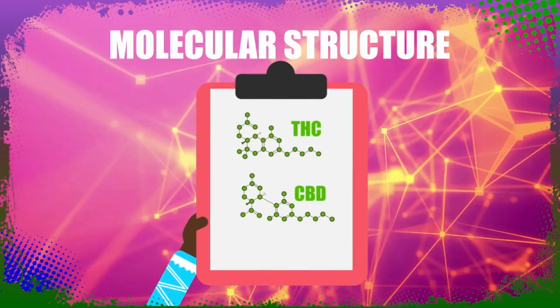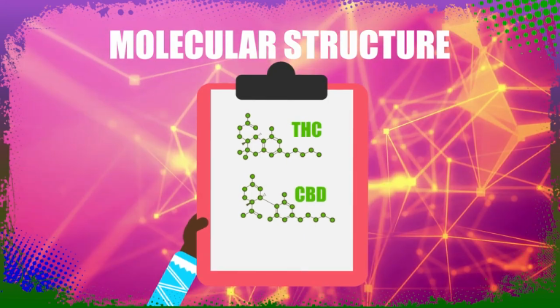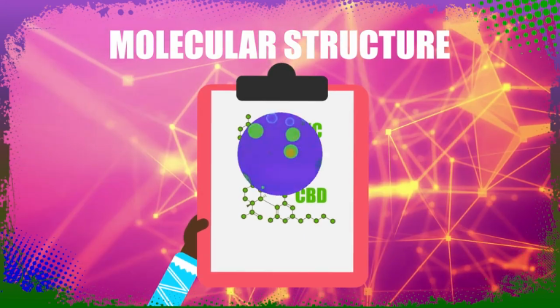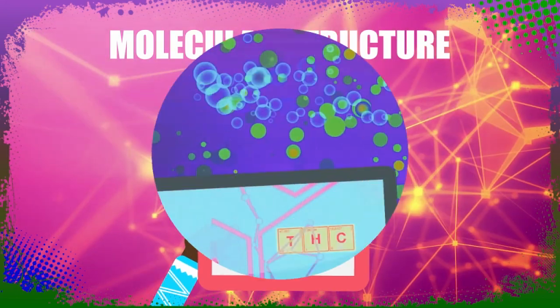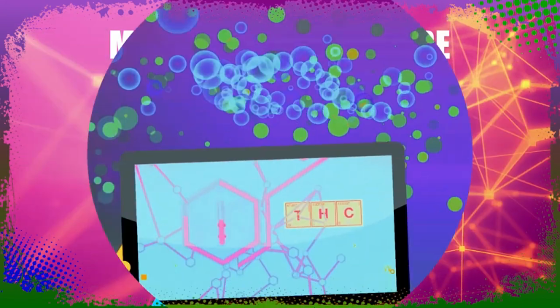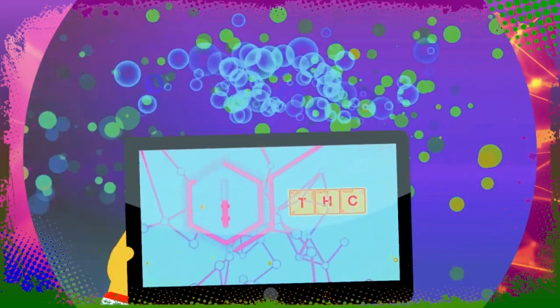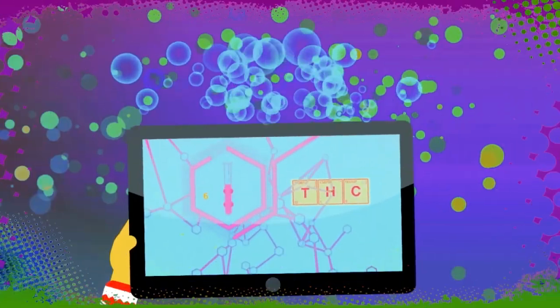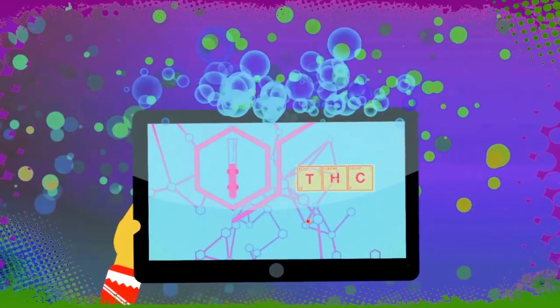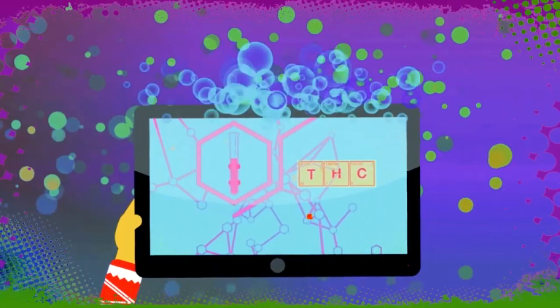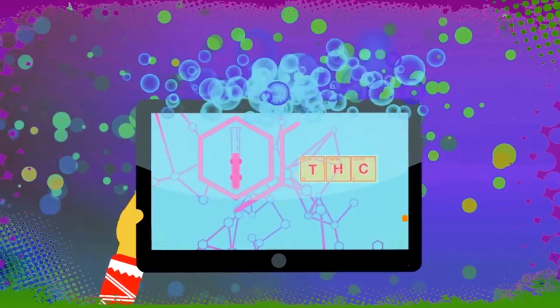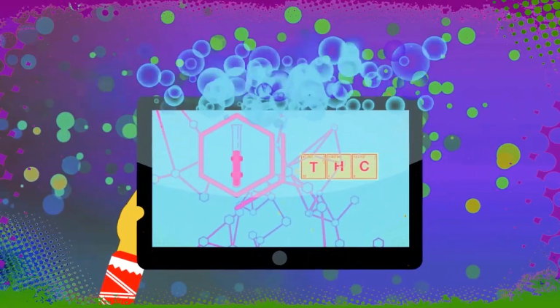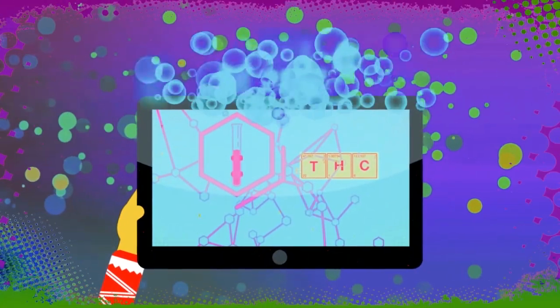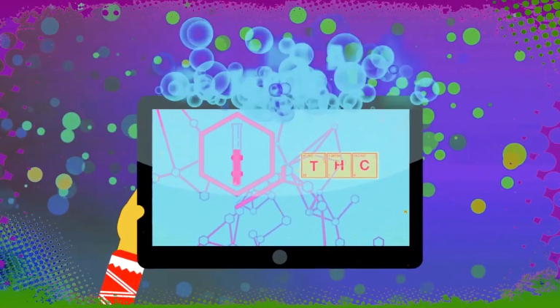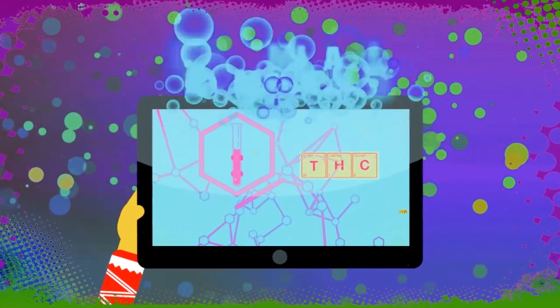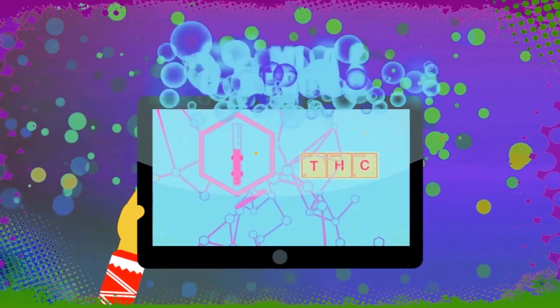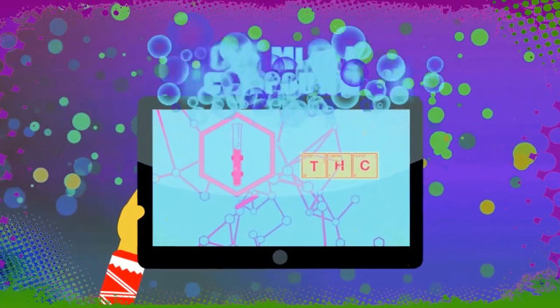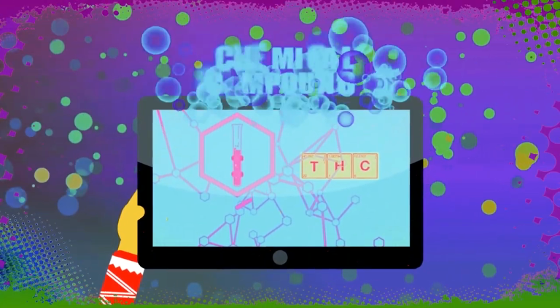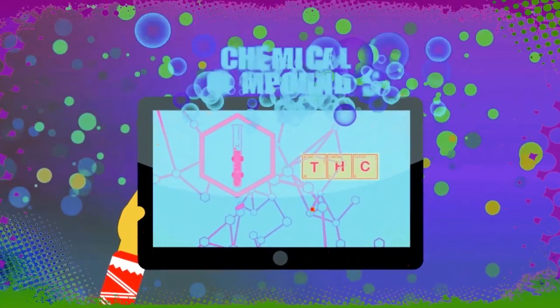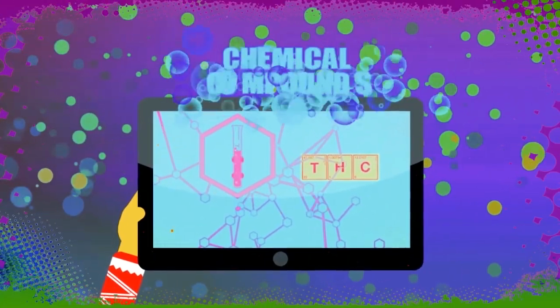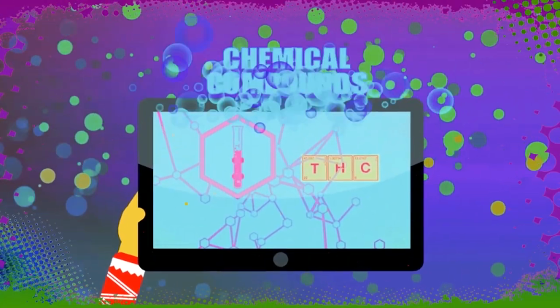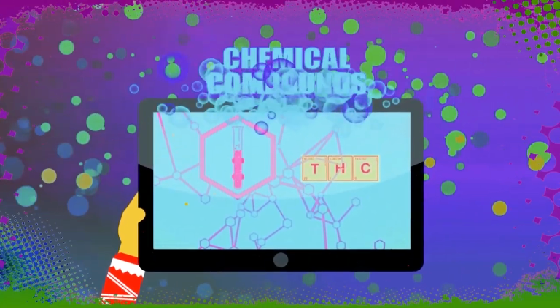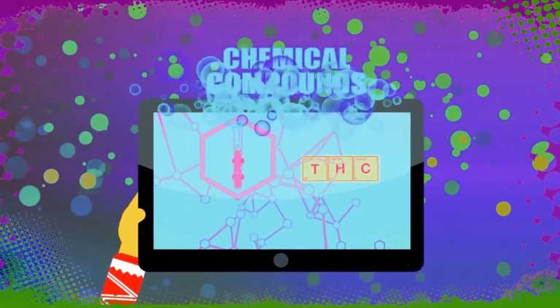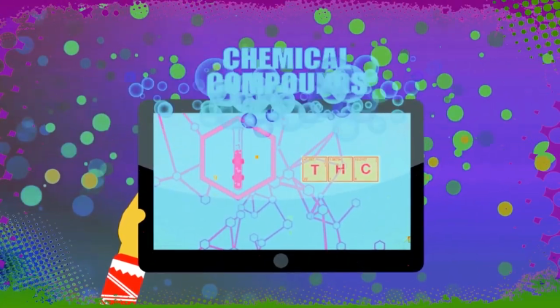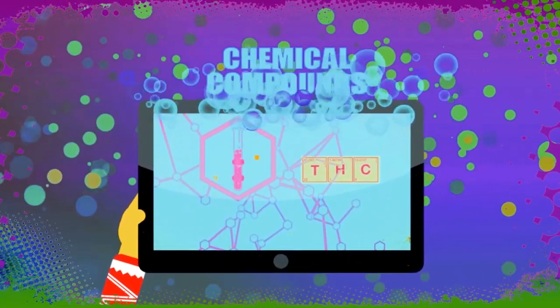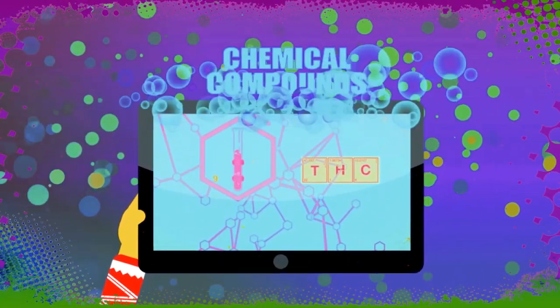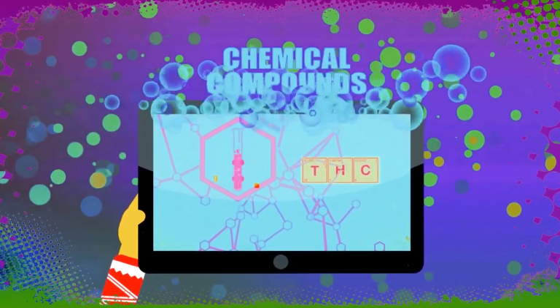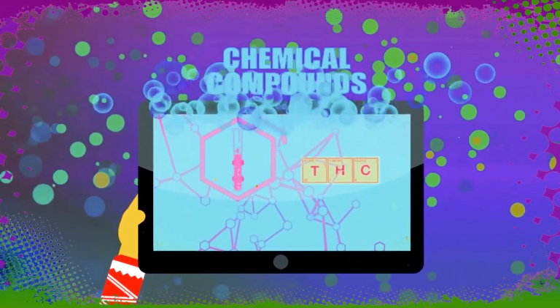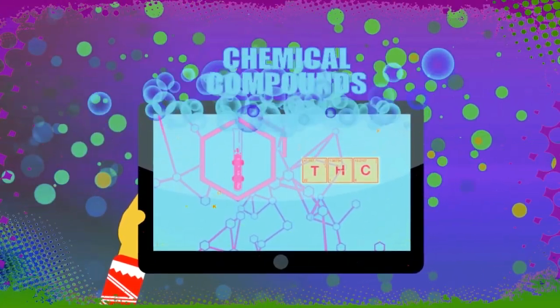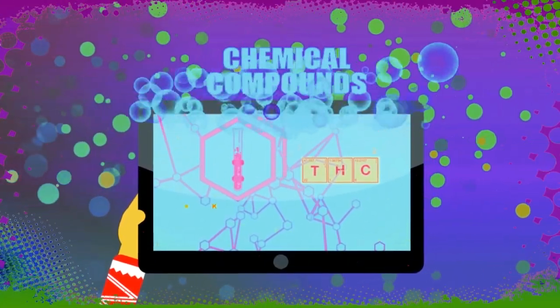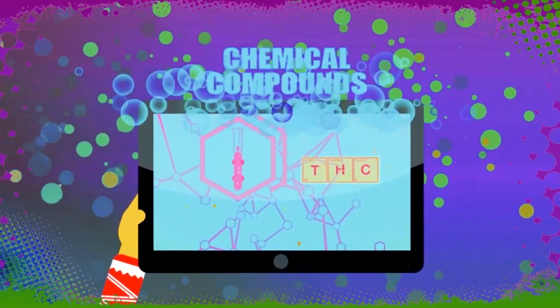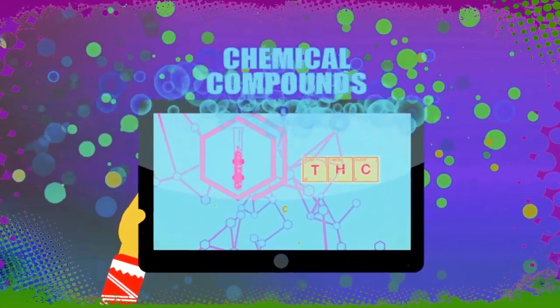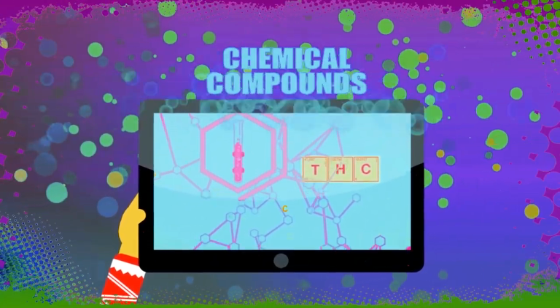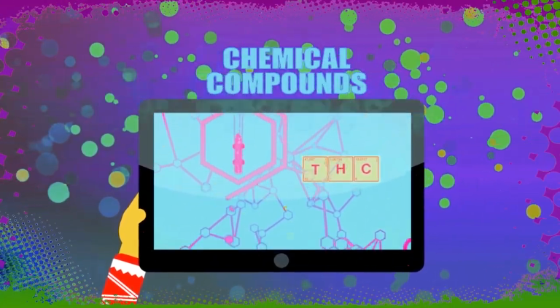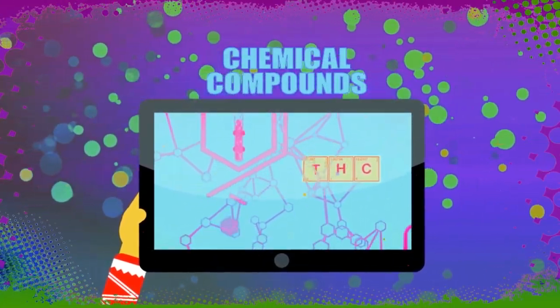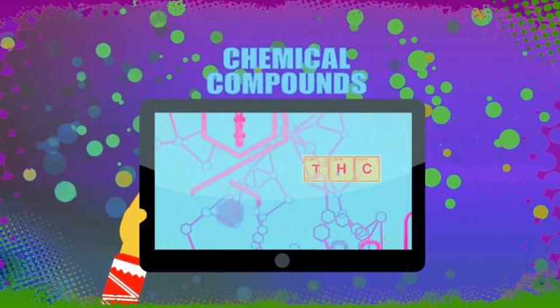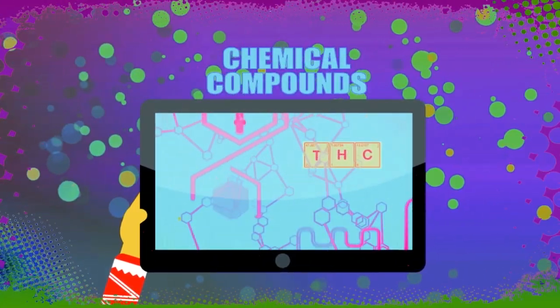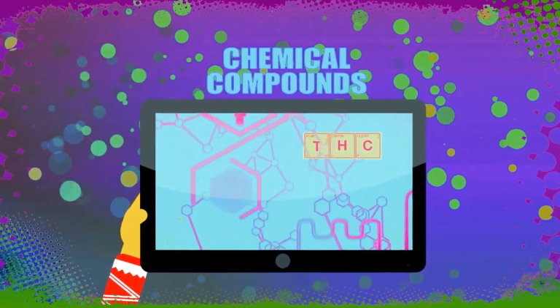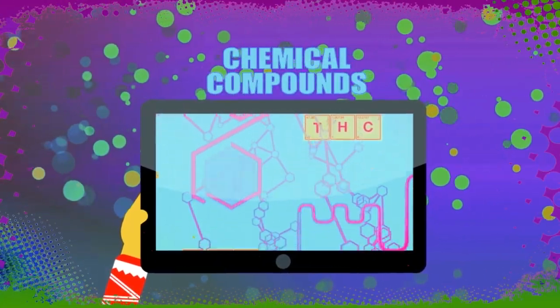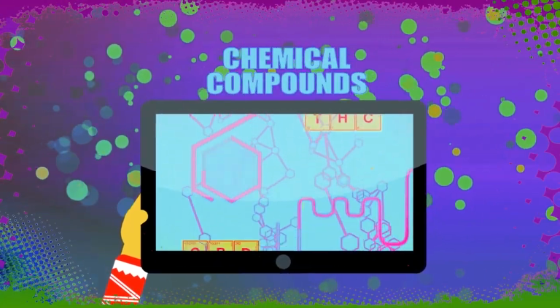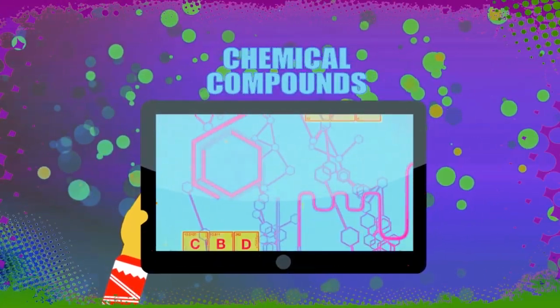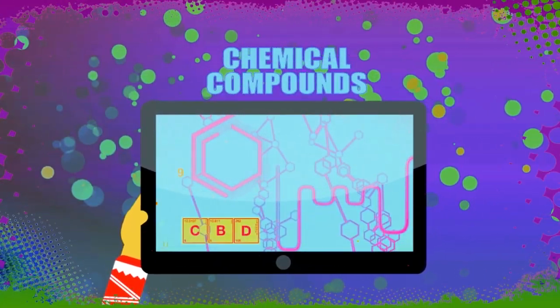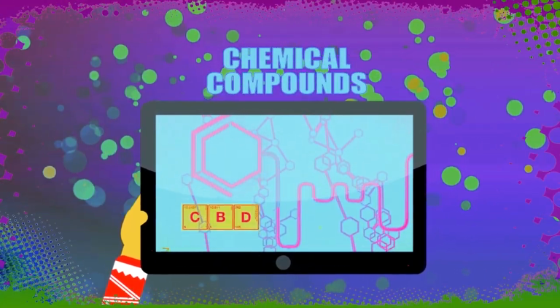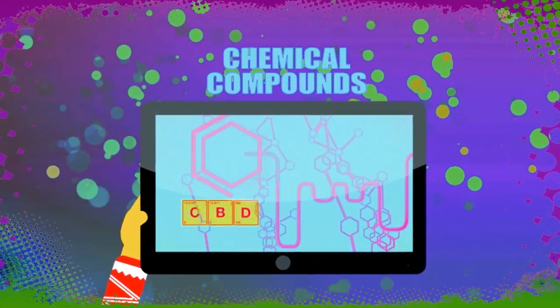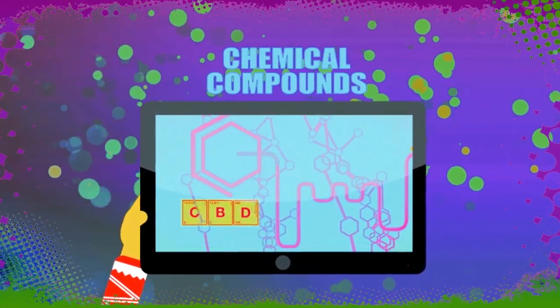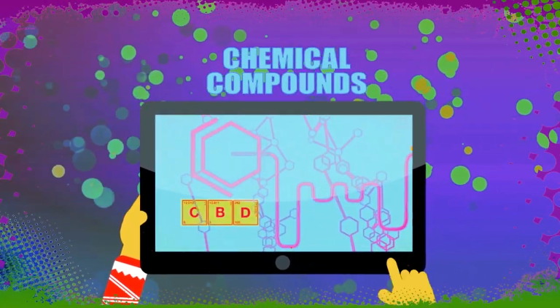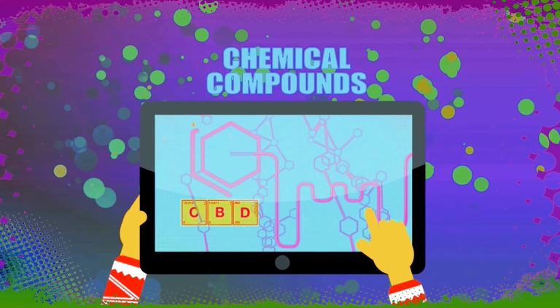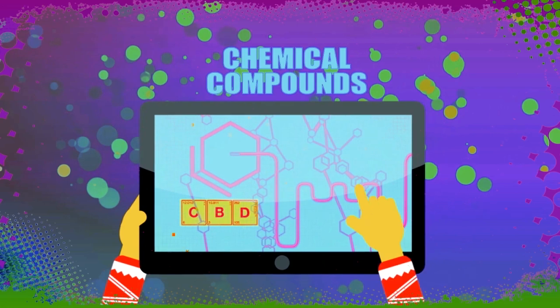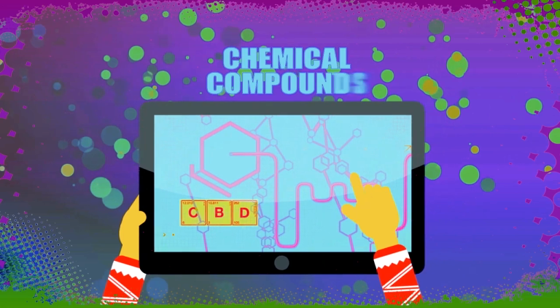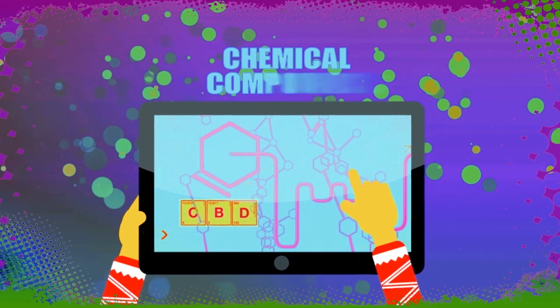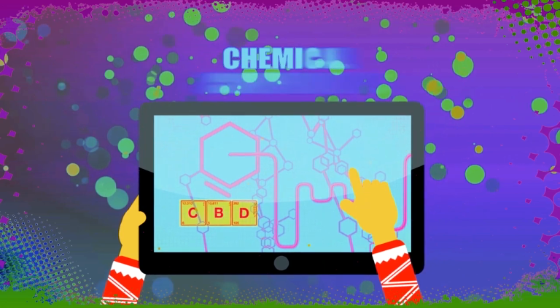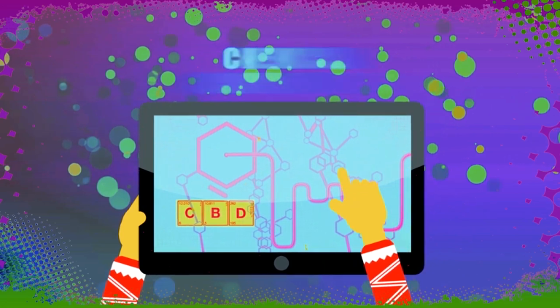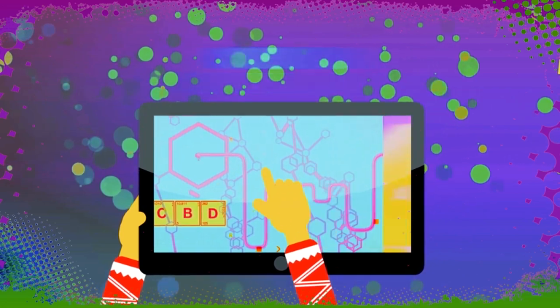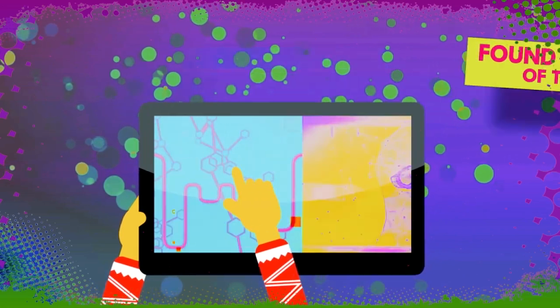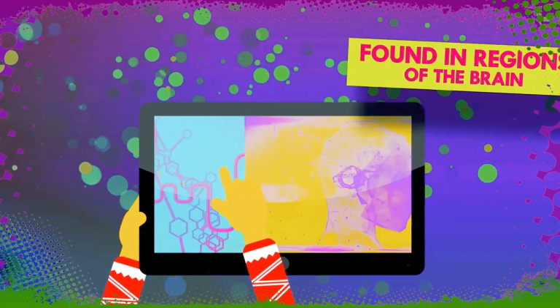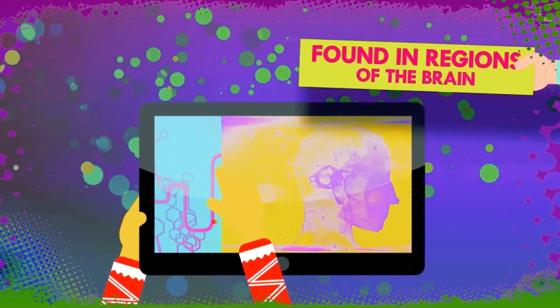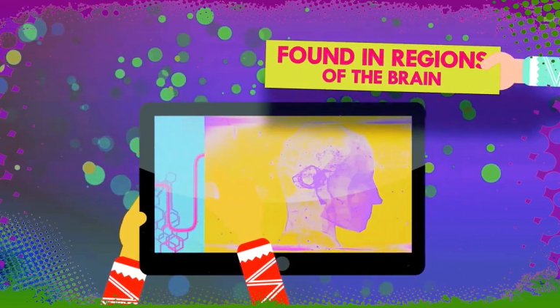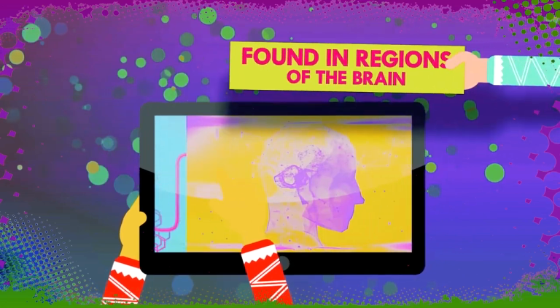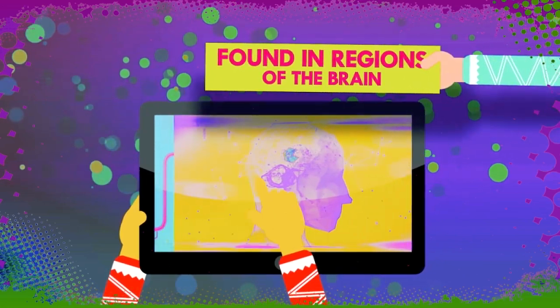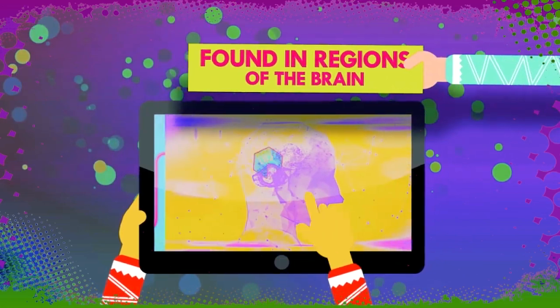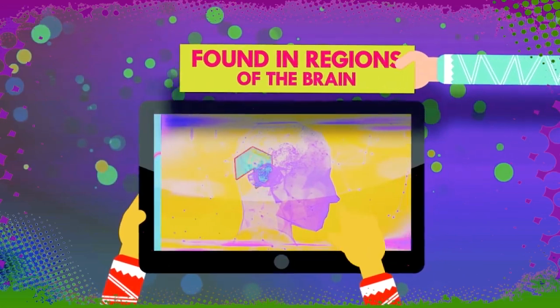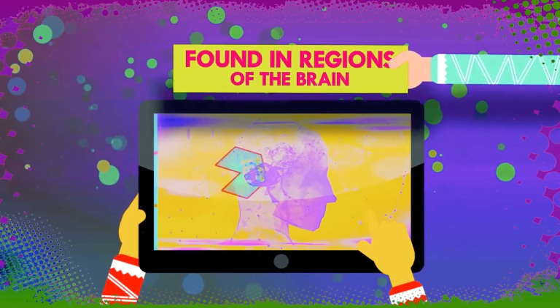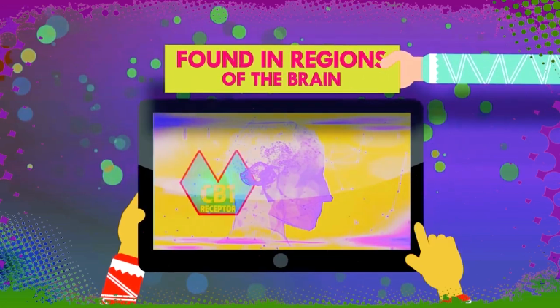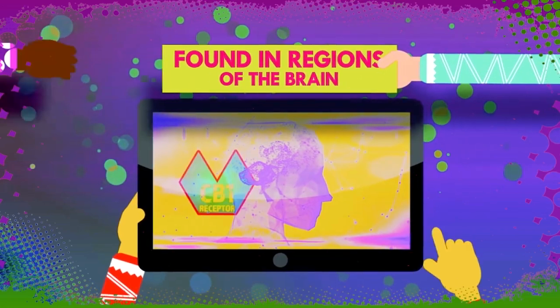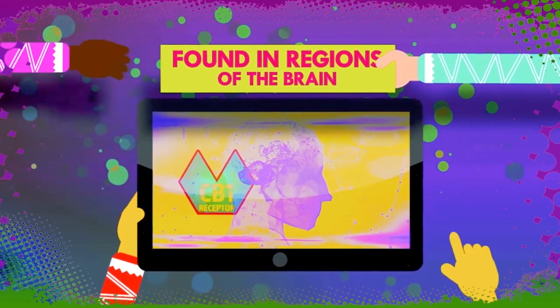THC and CBD are chemical compounds that act on the cannabinoid receptors in the brain, CB1 and CB2.